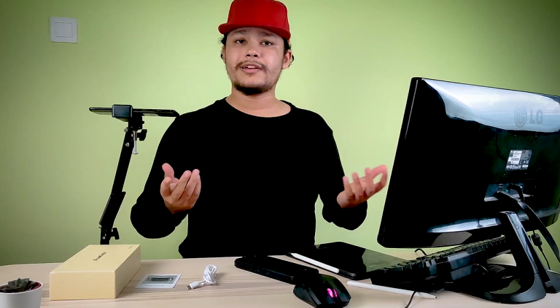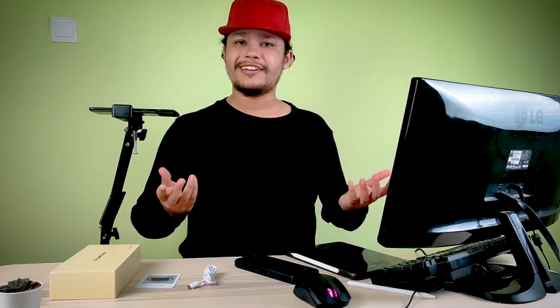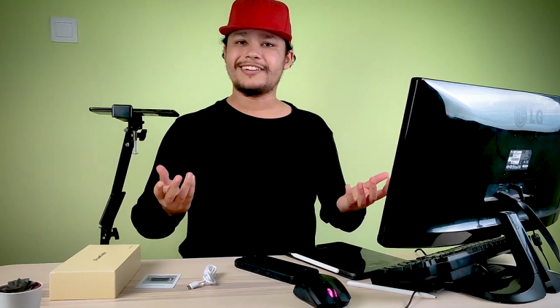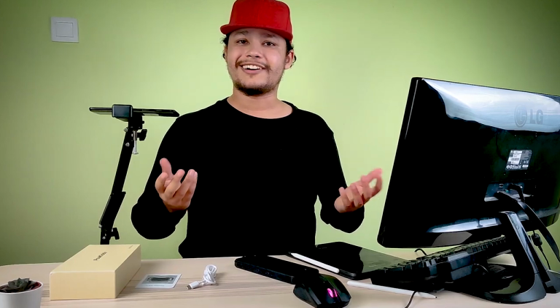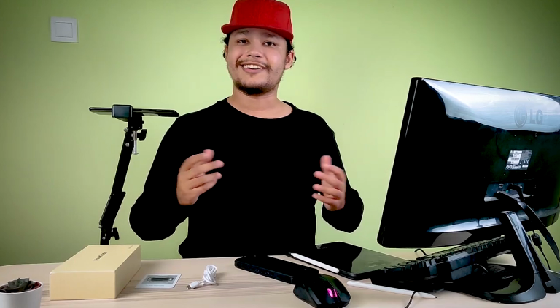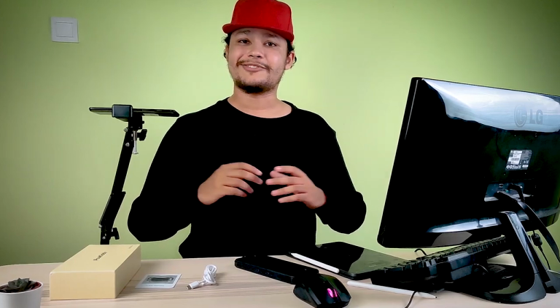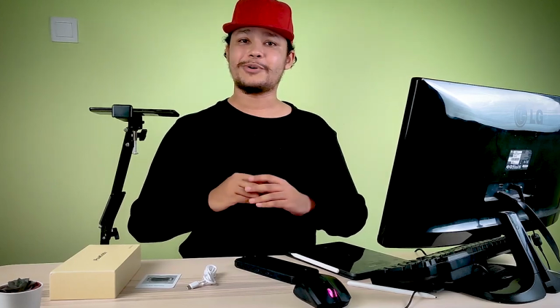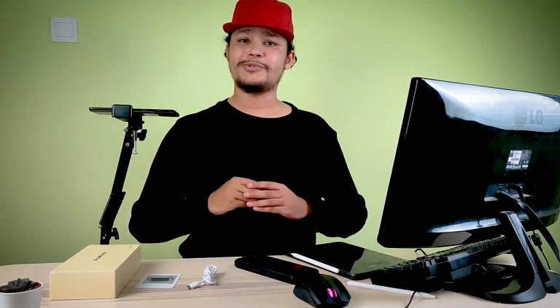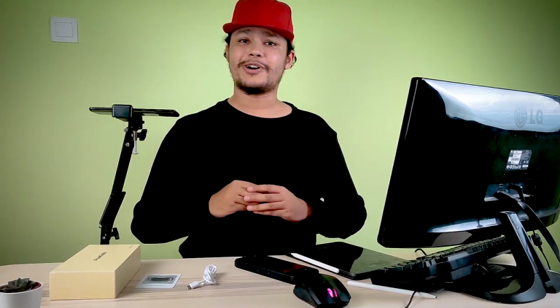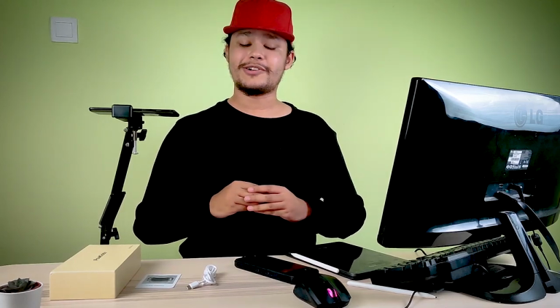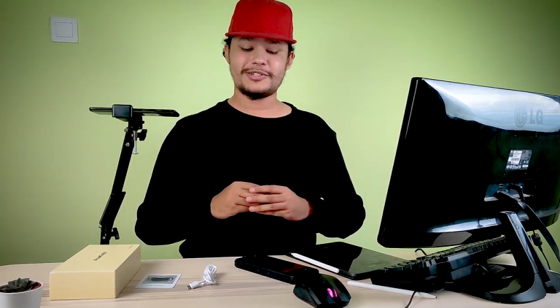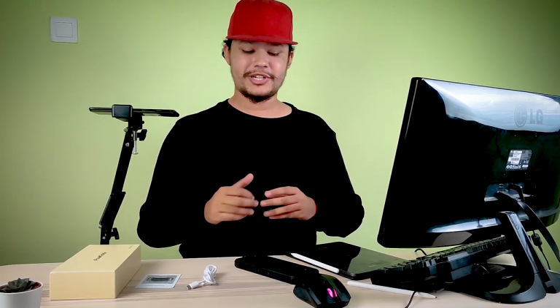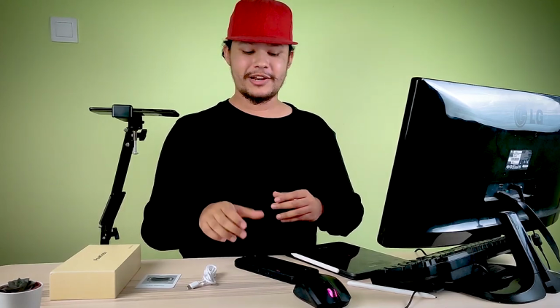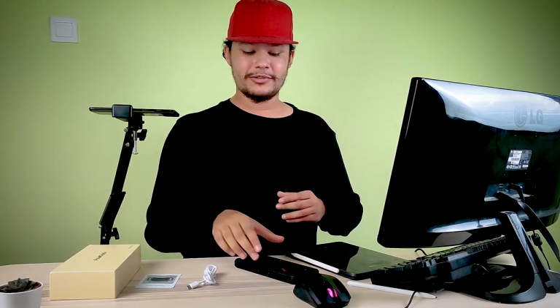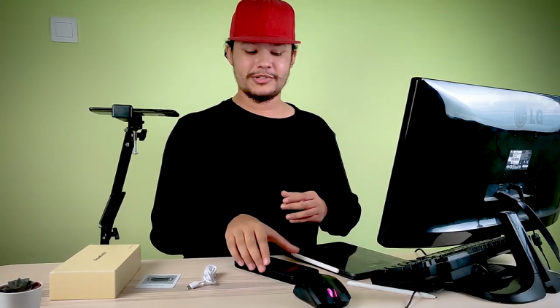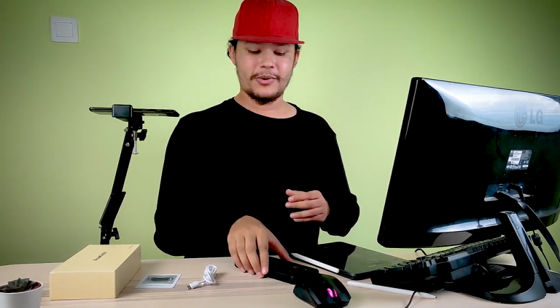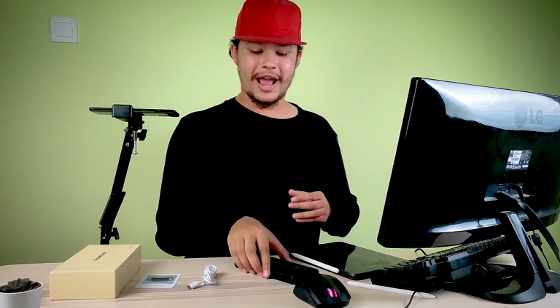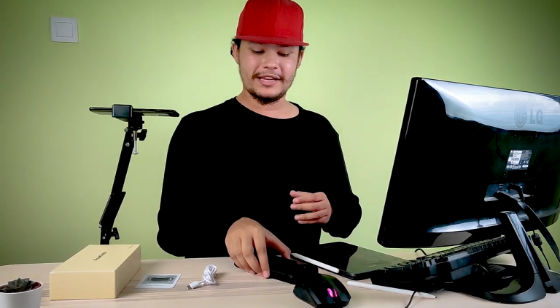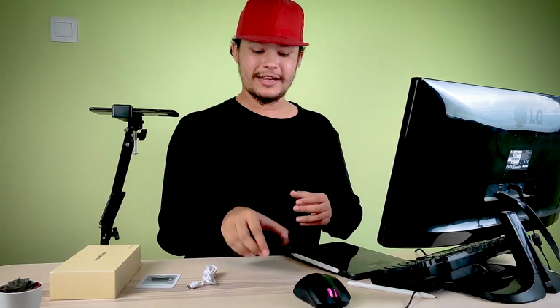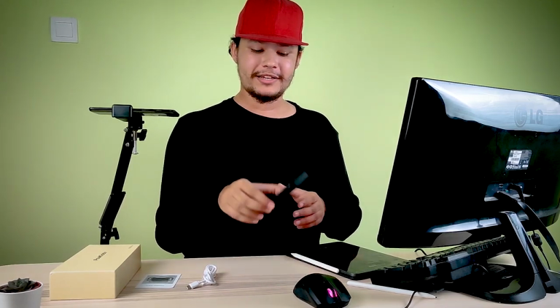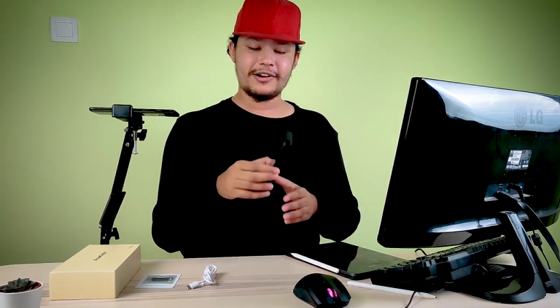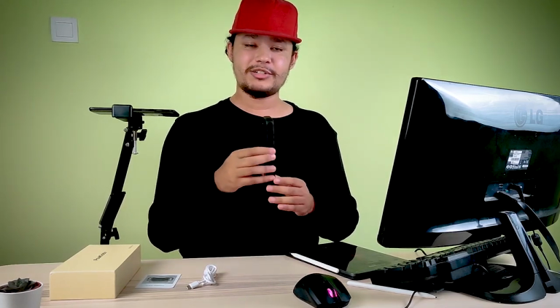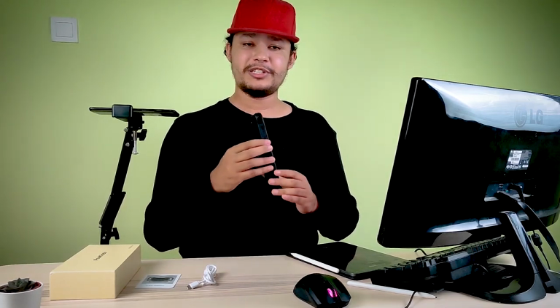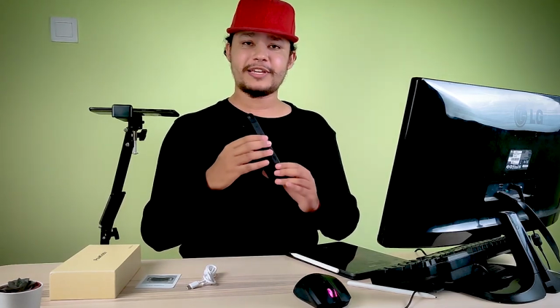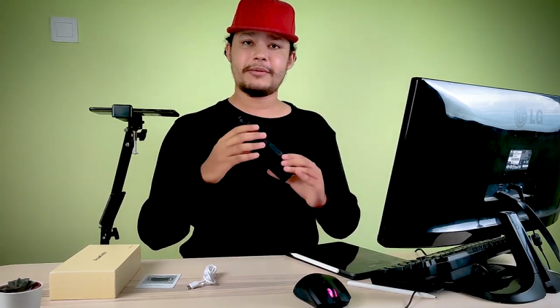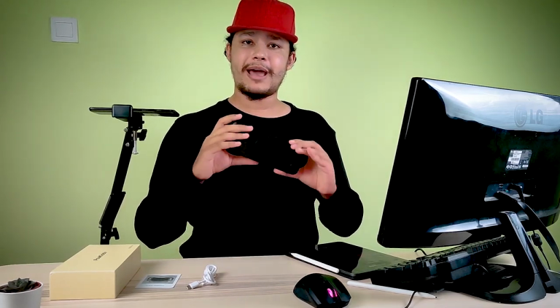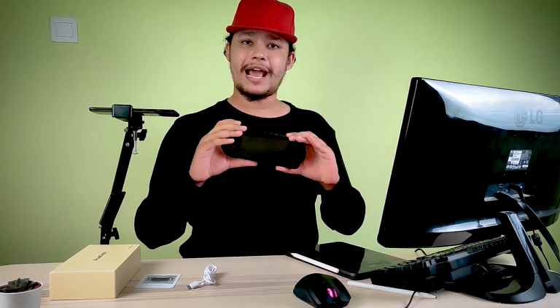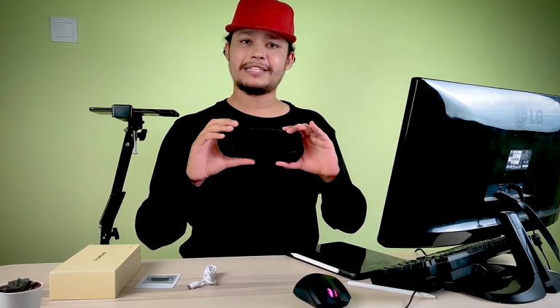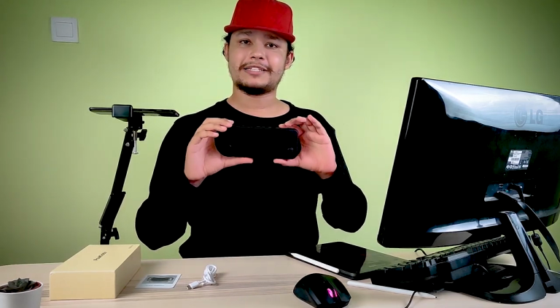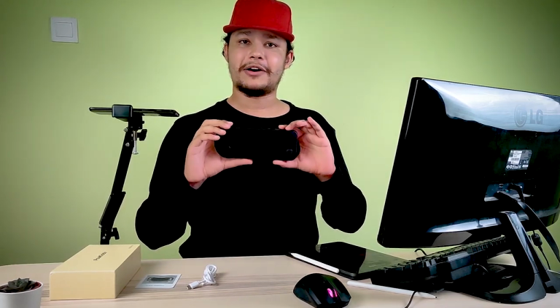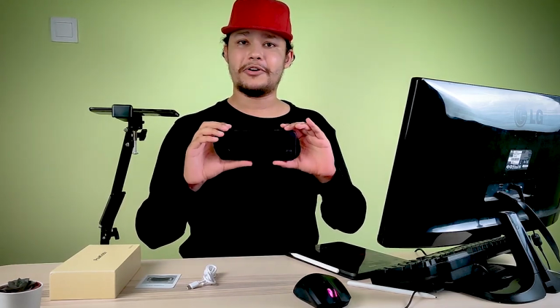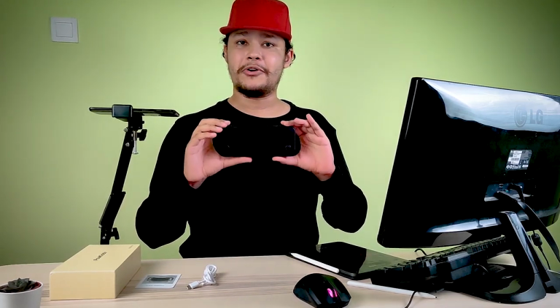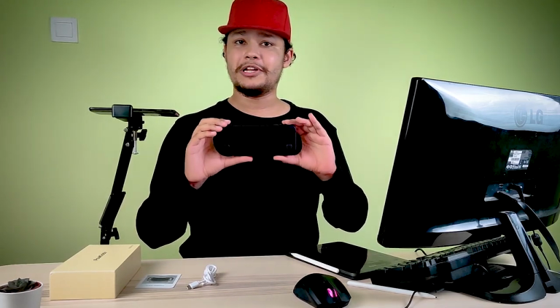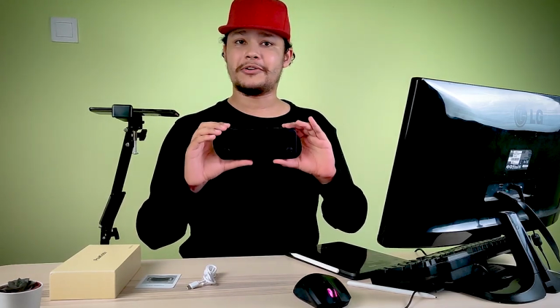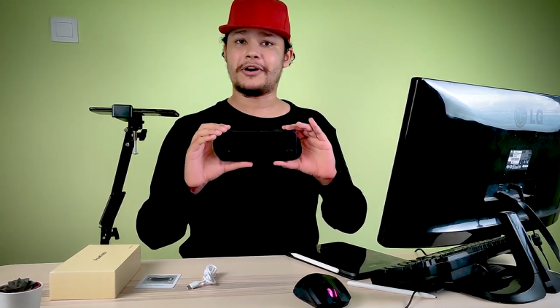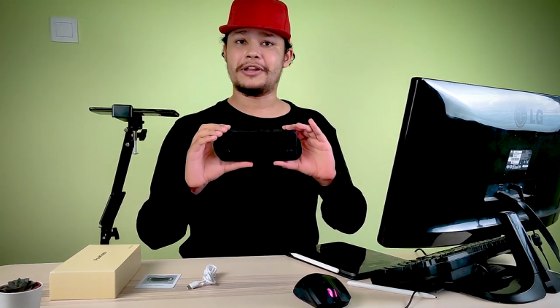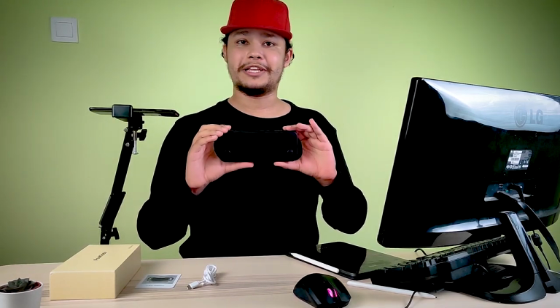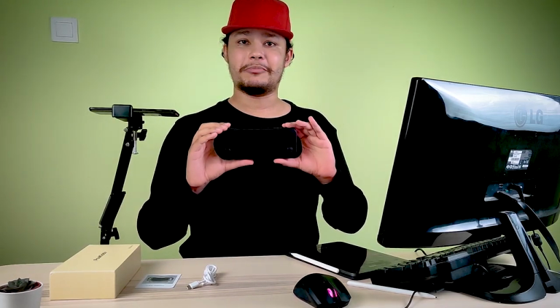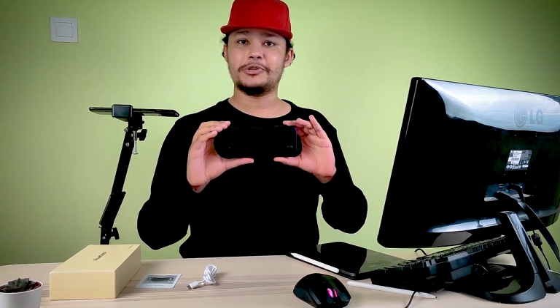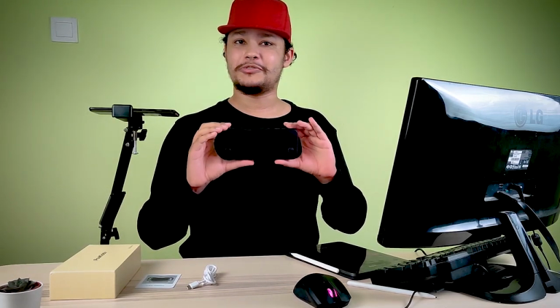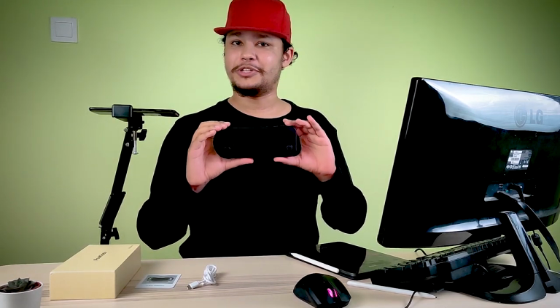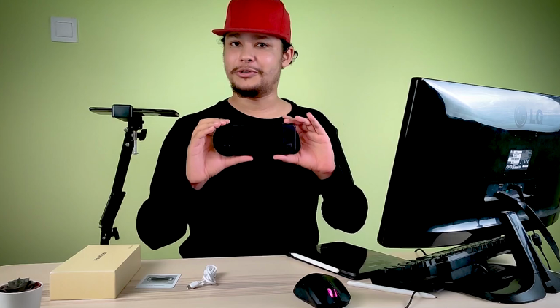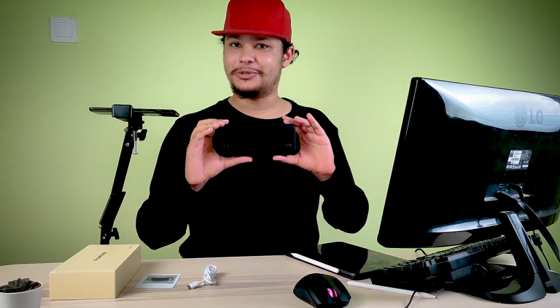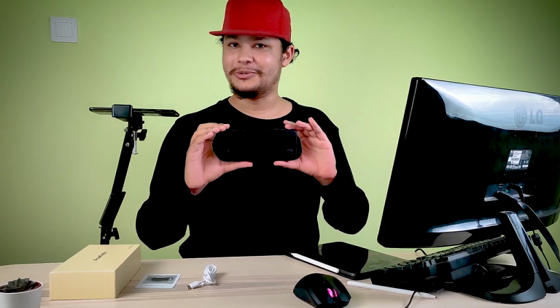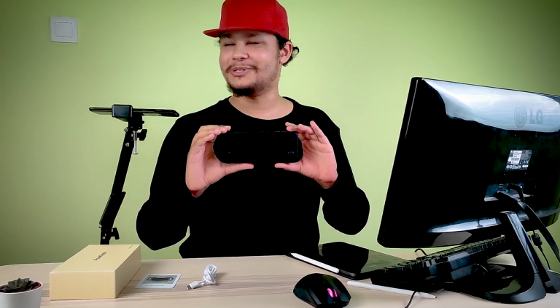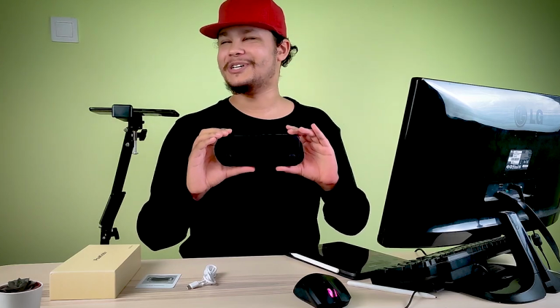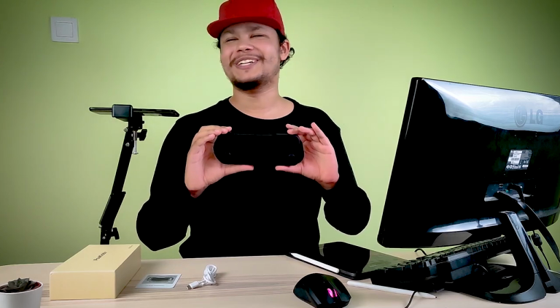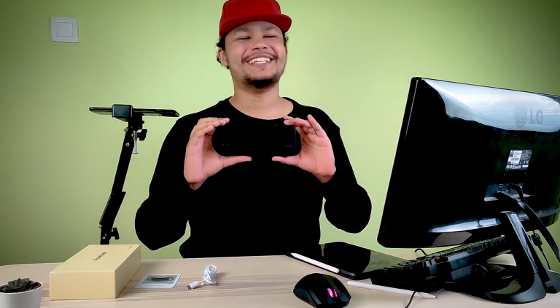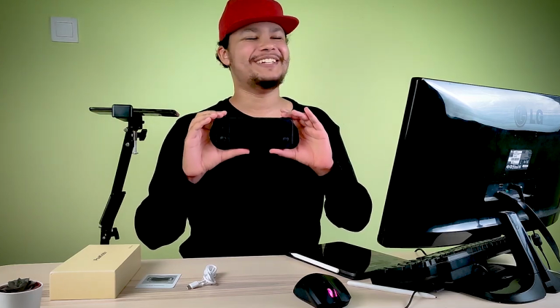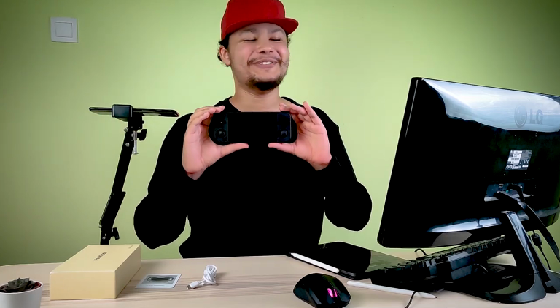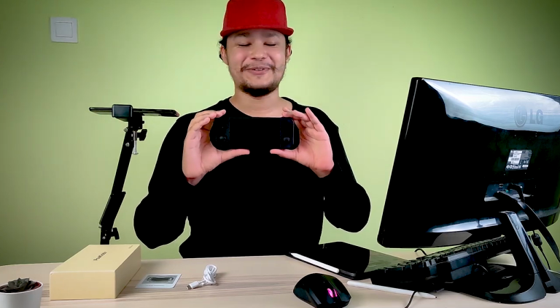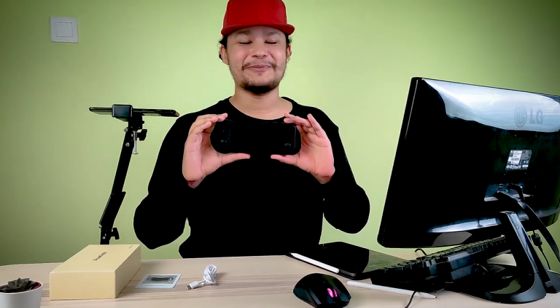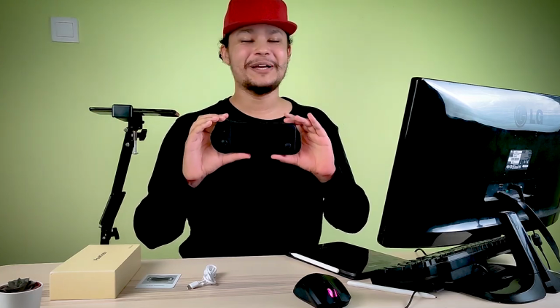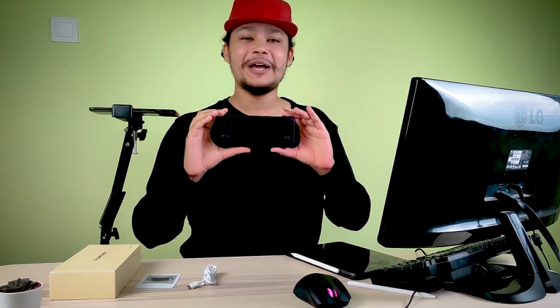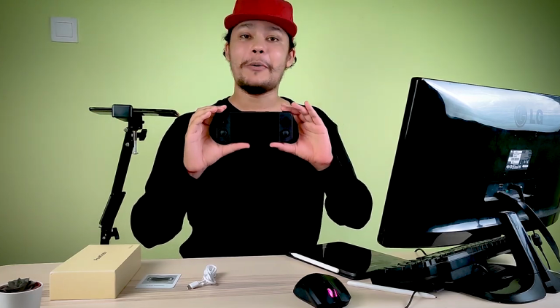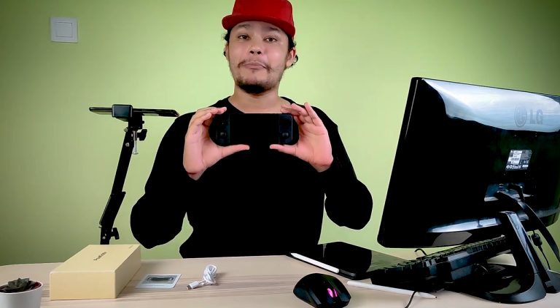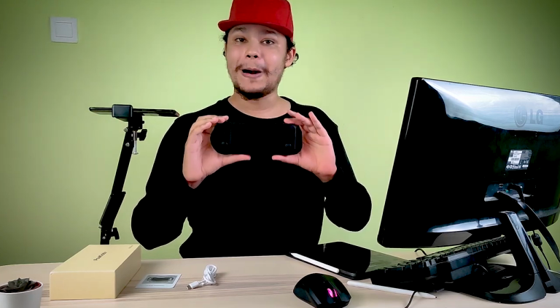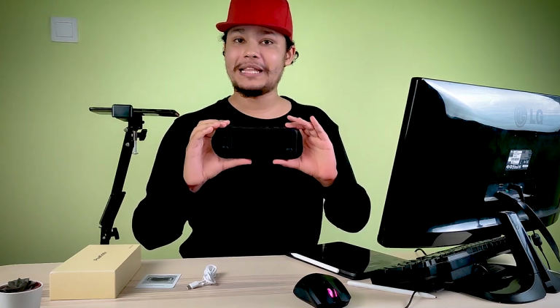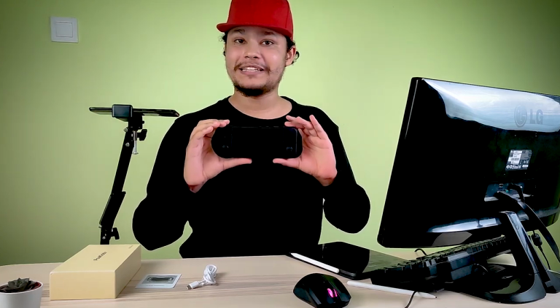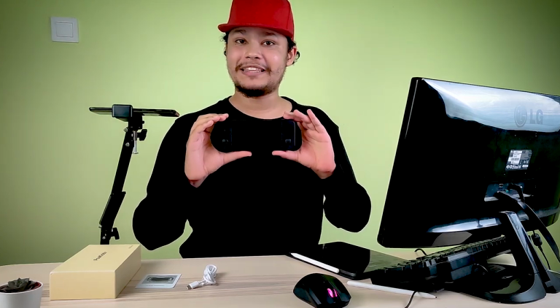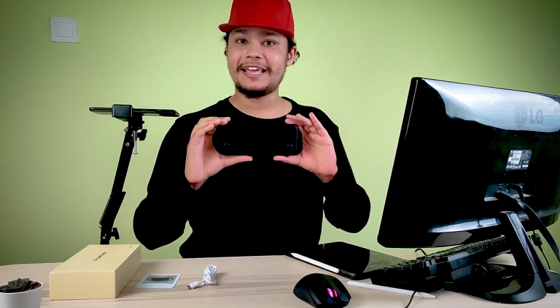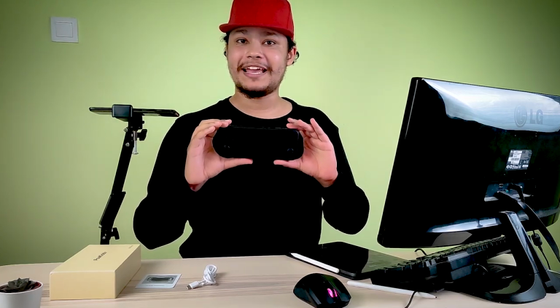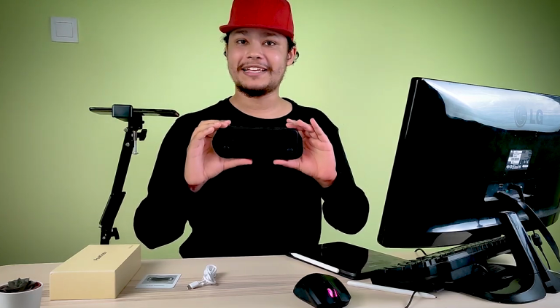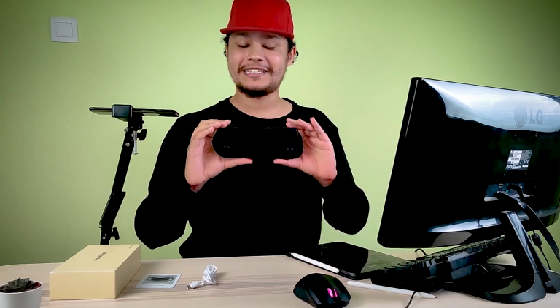Hey guys, welcome to the Arzen channel. So I got the RGB 10 Max earlier on than most of the YouTubers on YouTube.